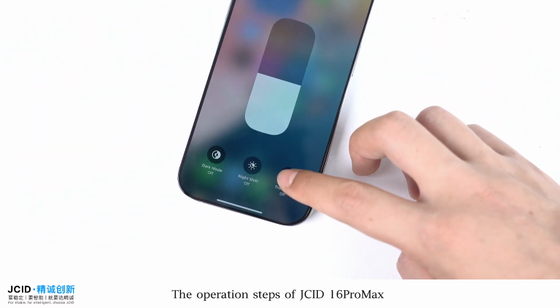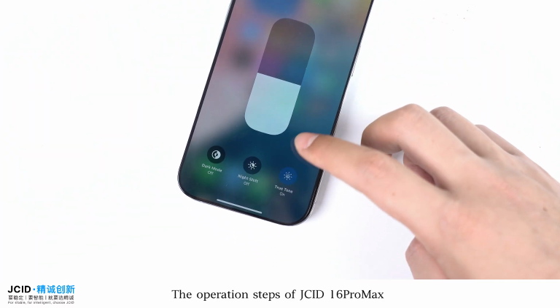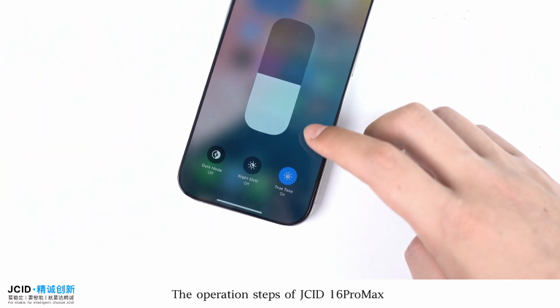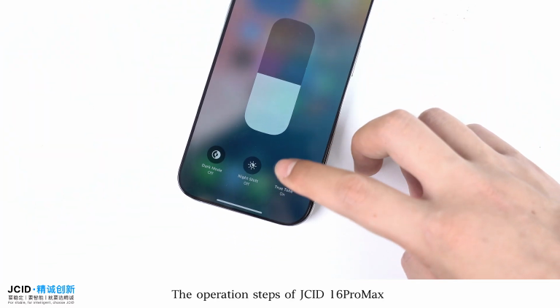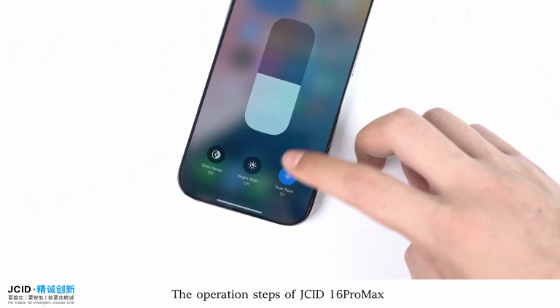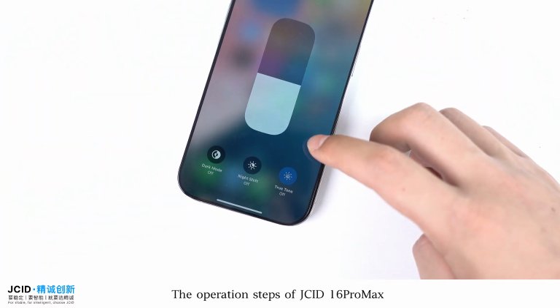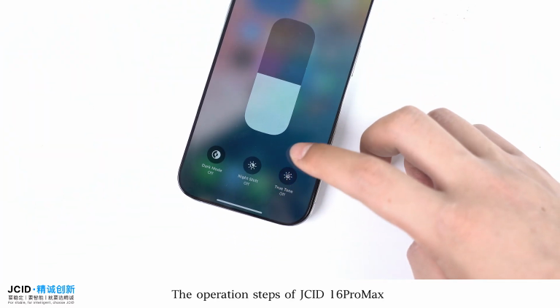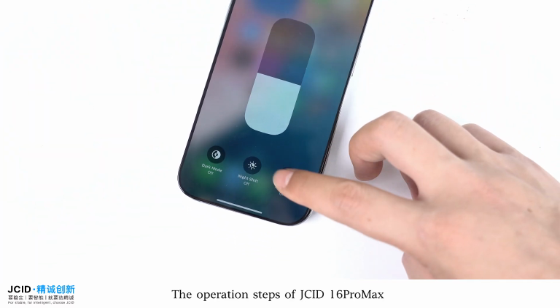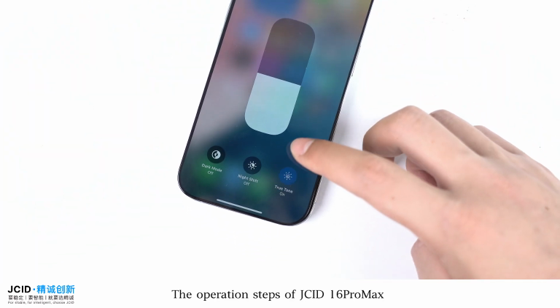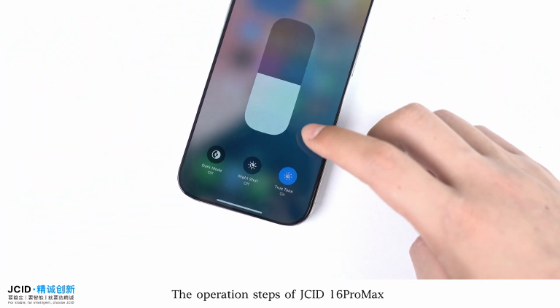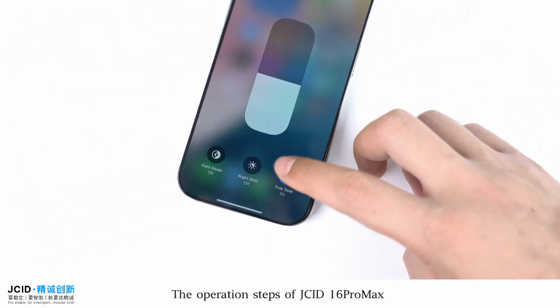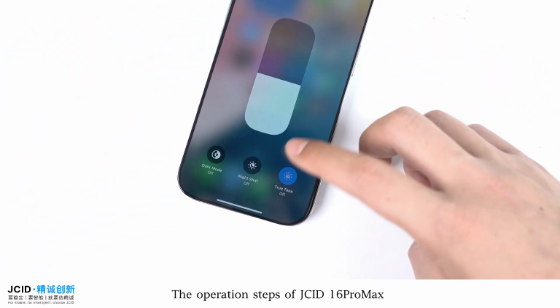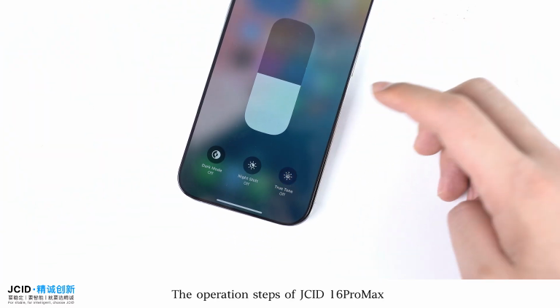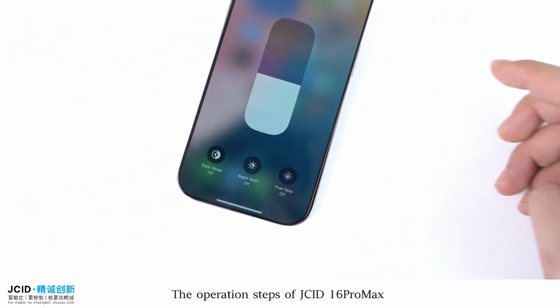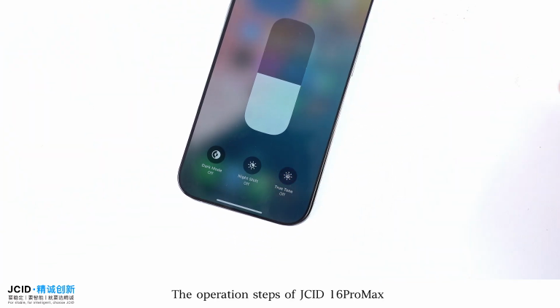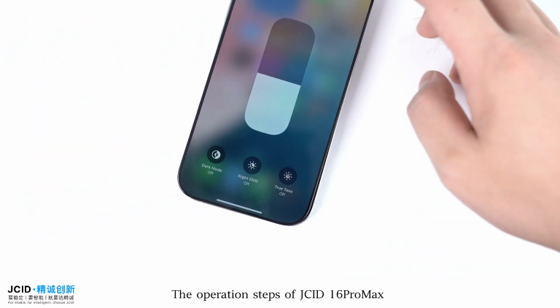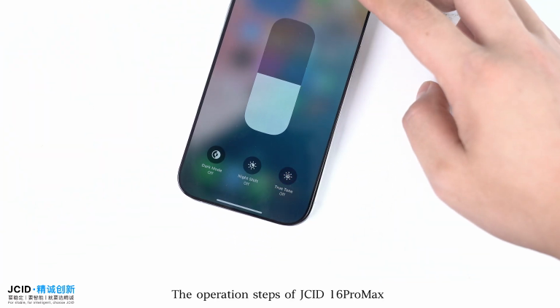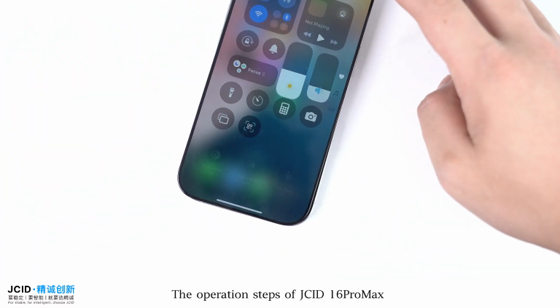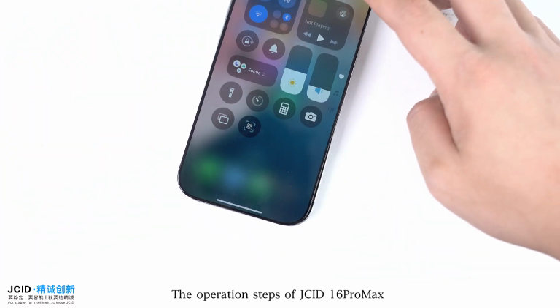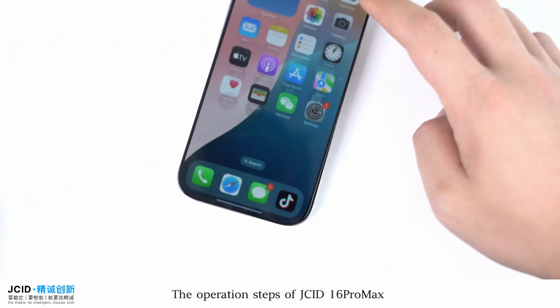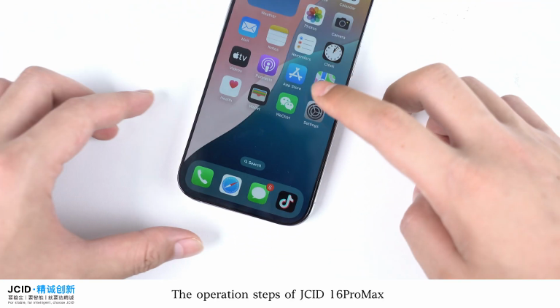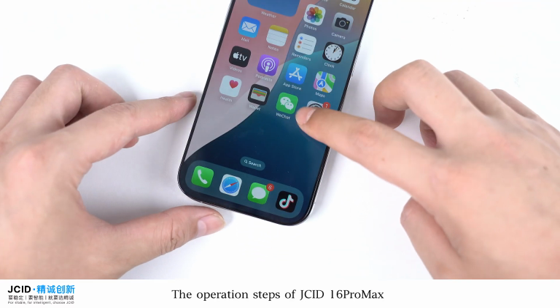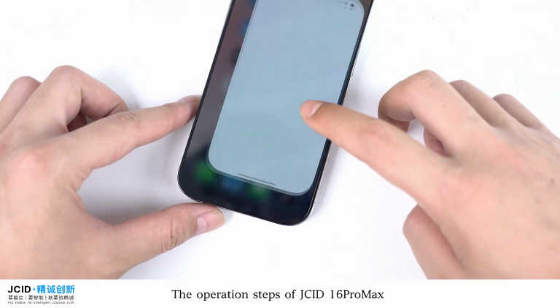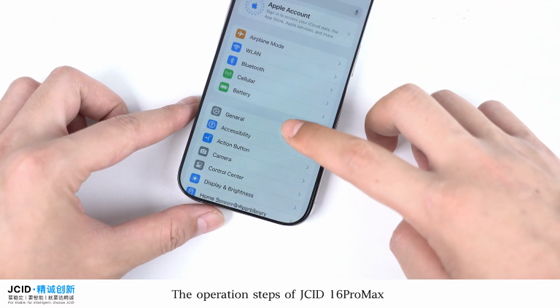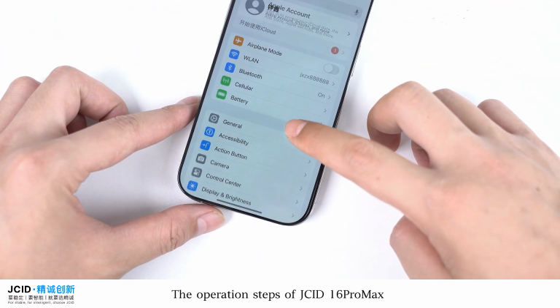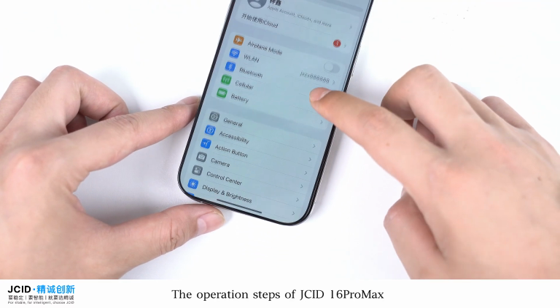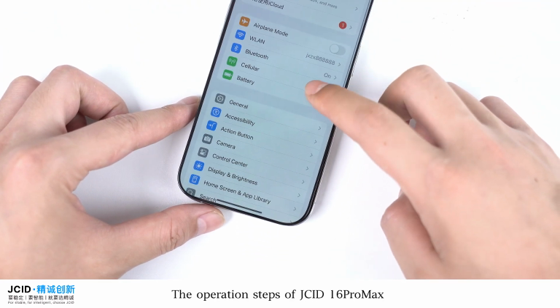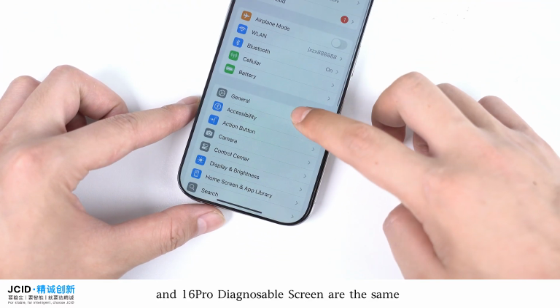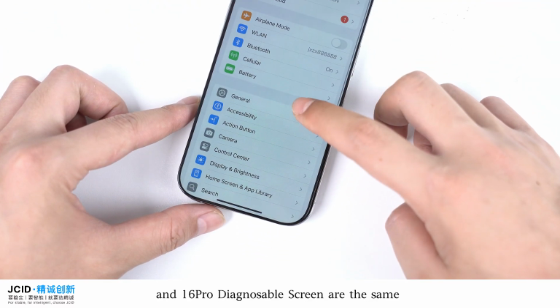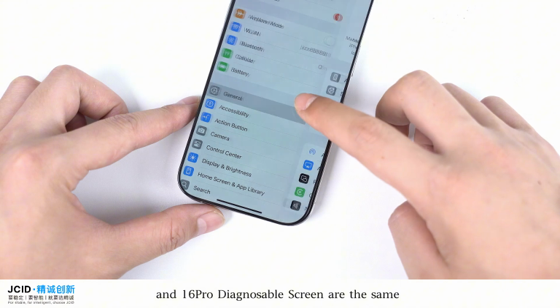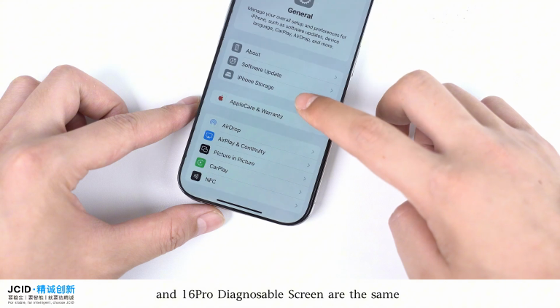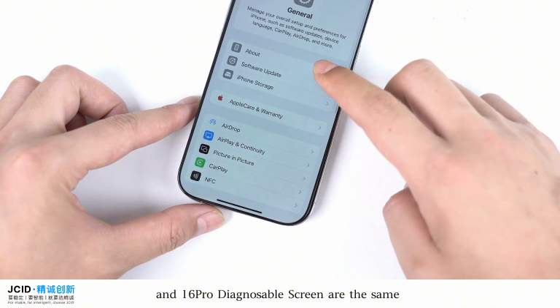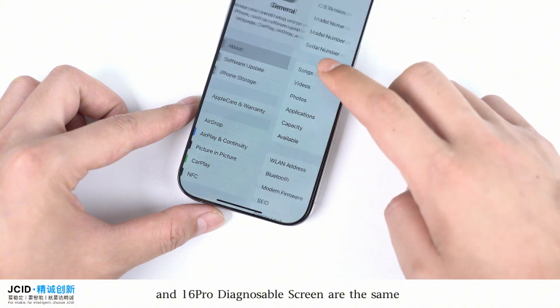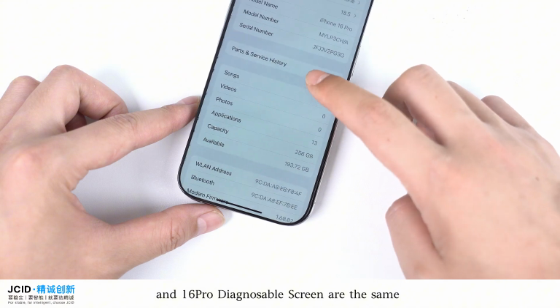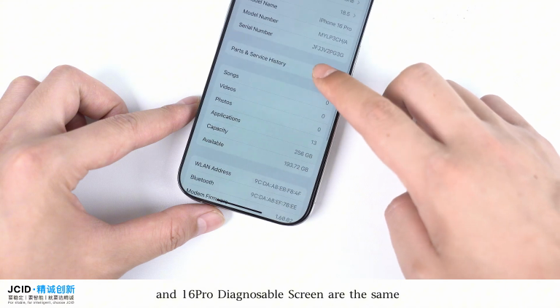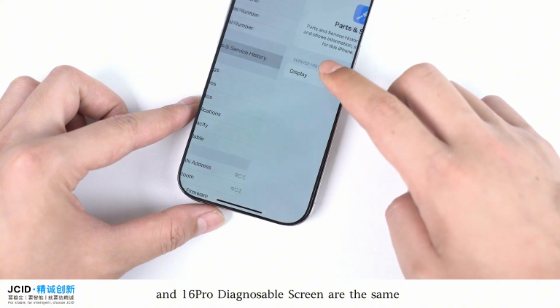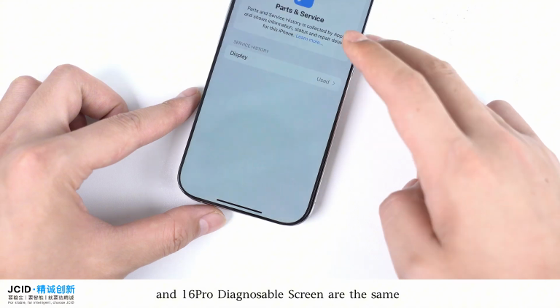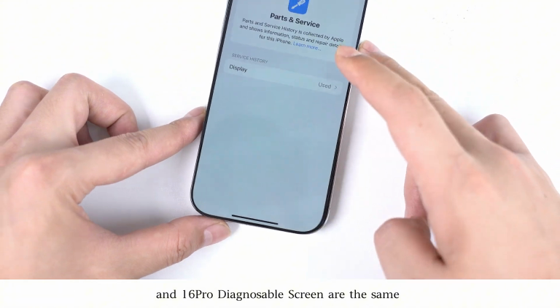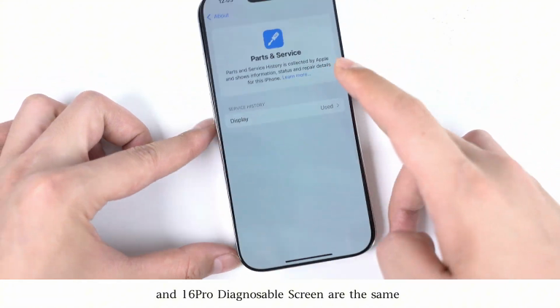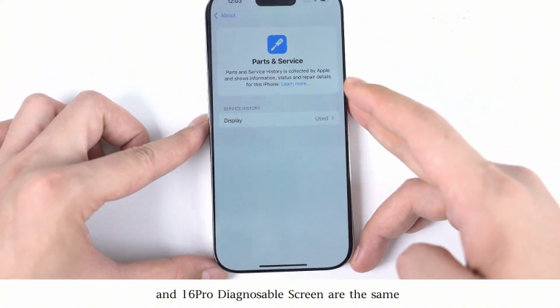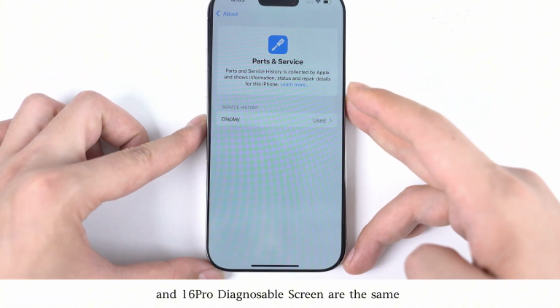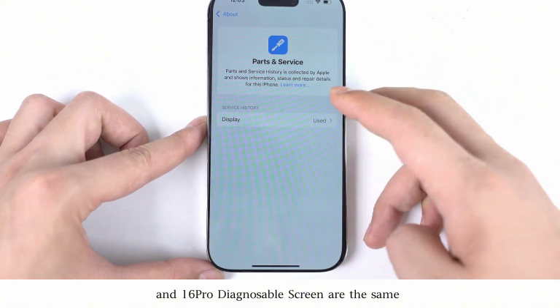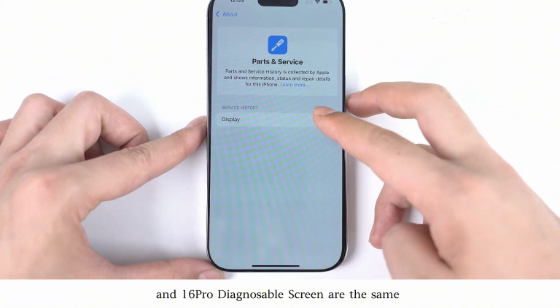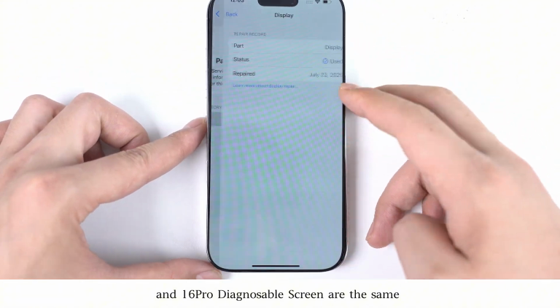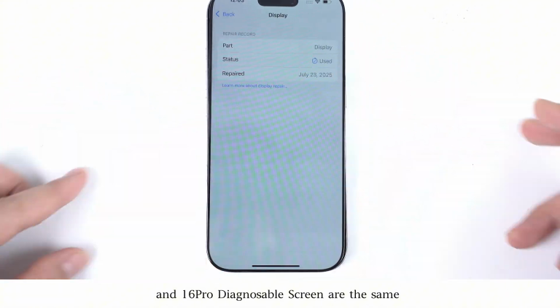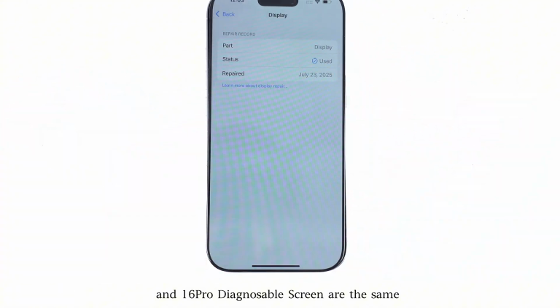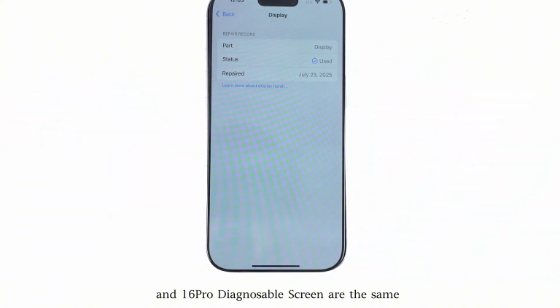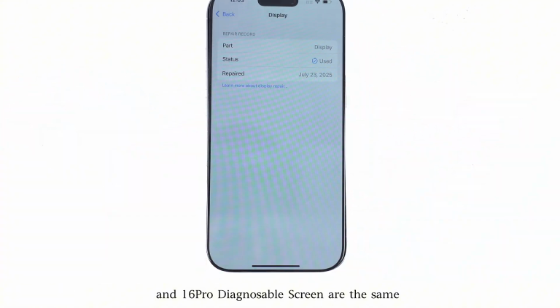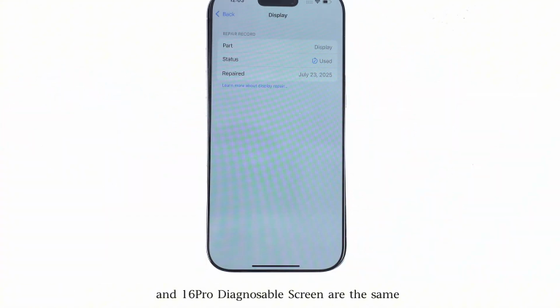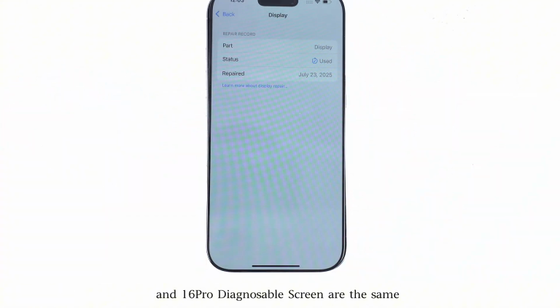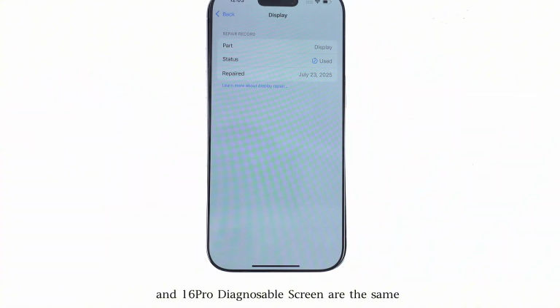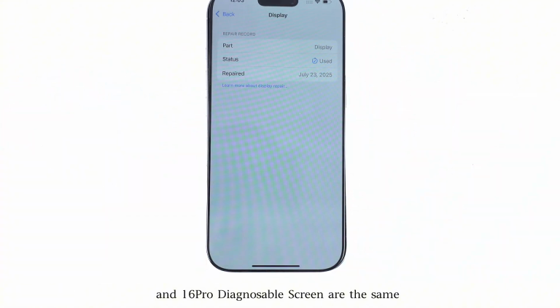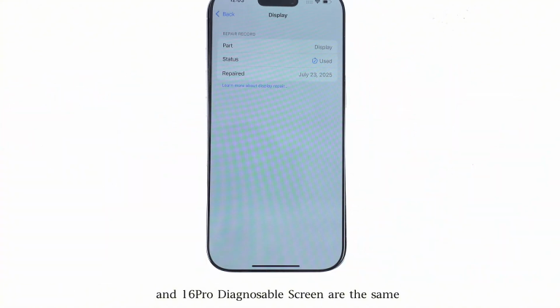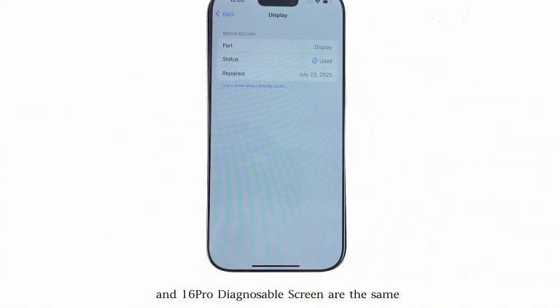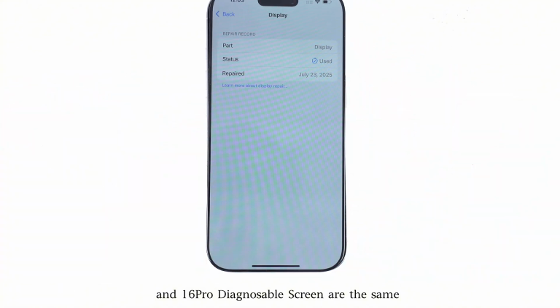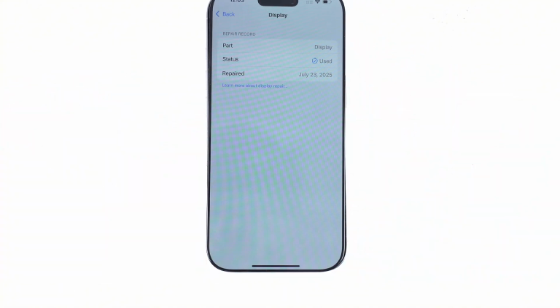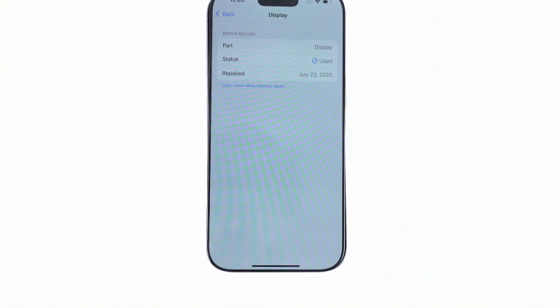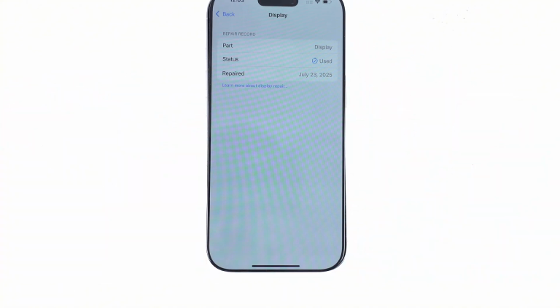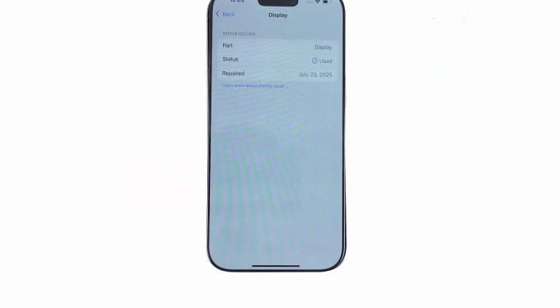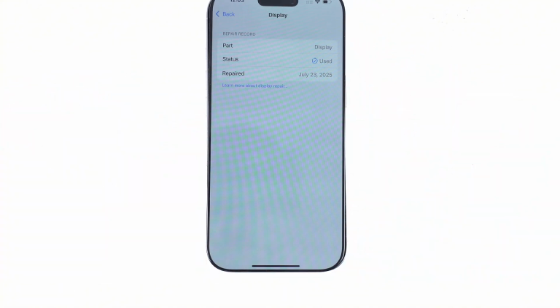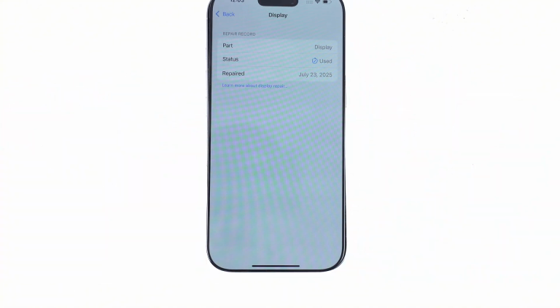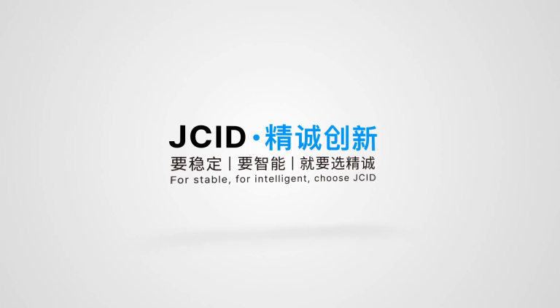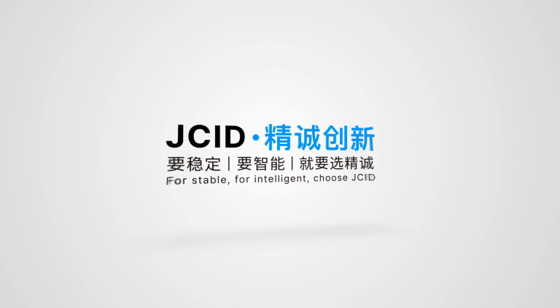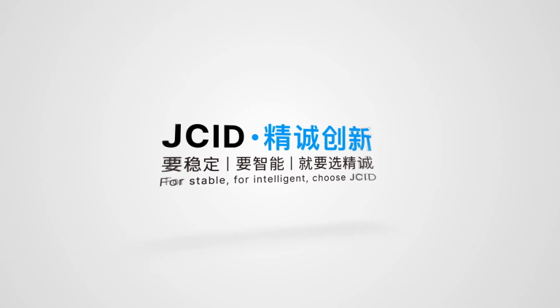The operation steps for the JCID 16 Pro Max and 16 Pro Diagnosable Screen are the same.